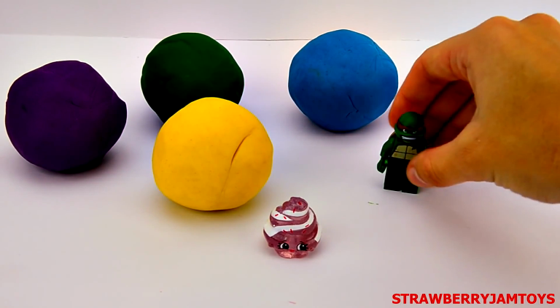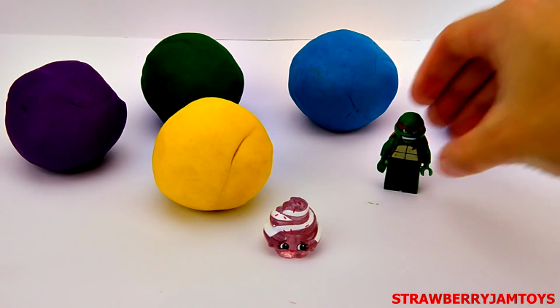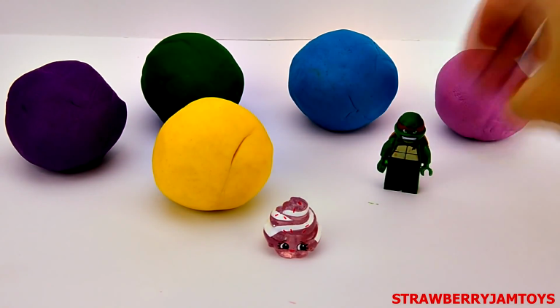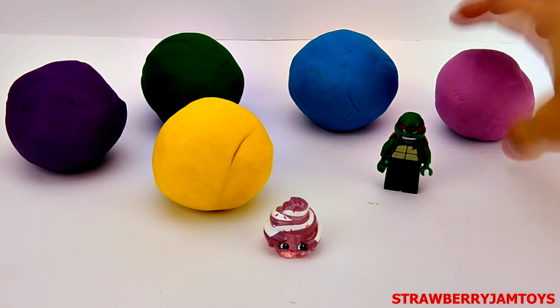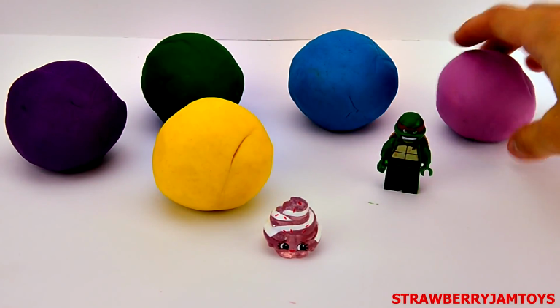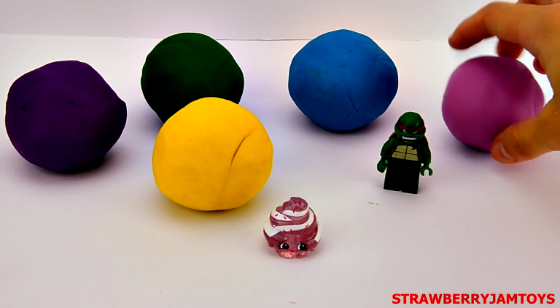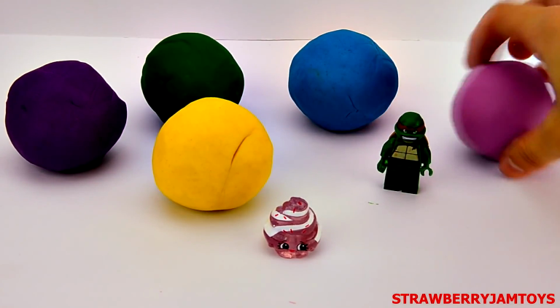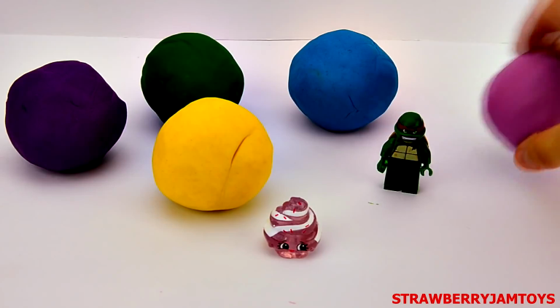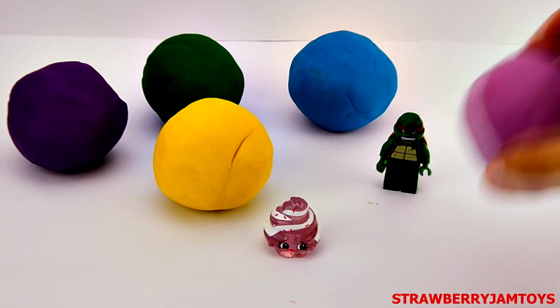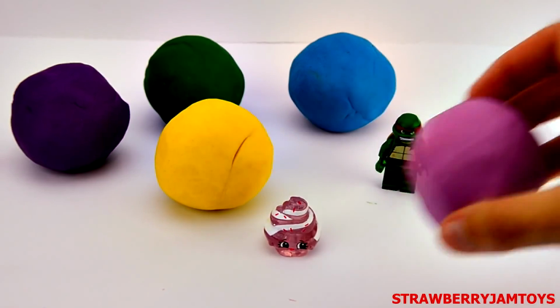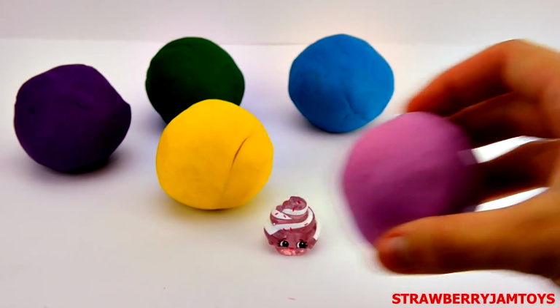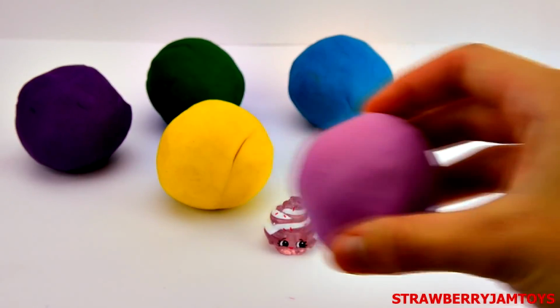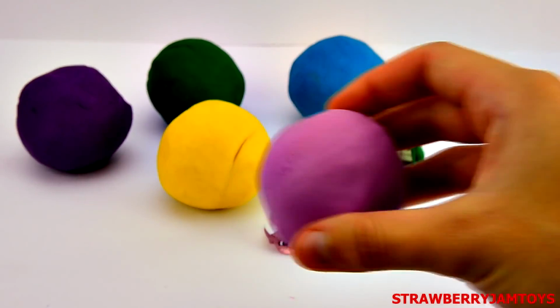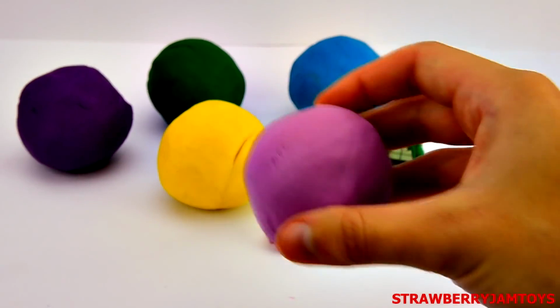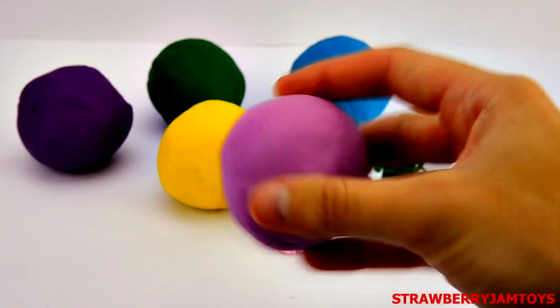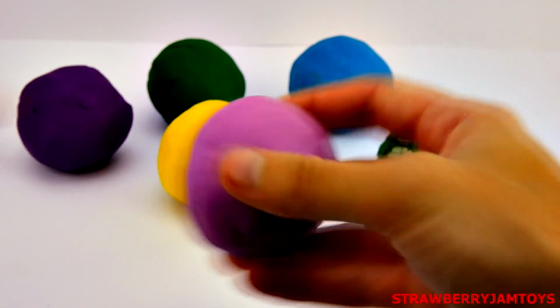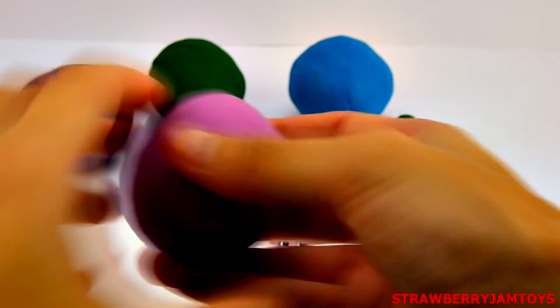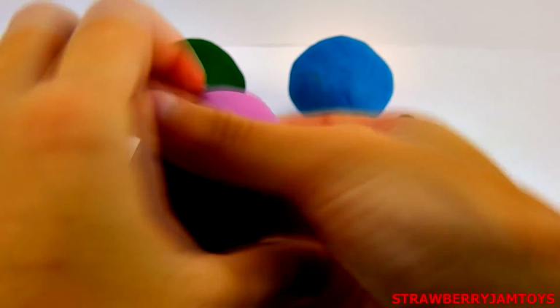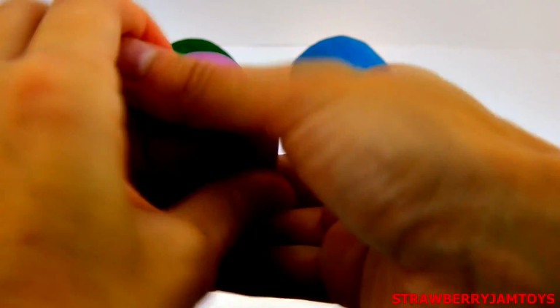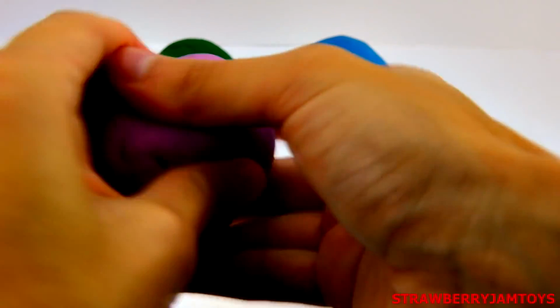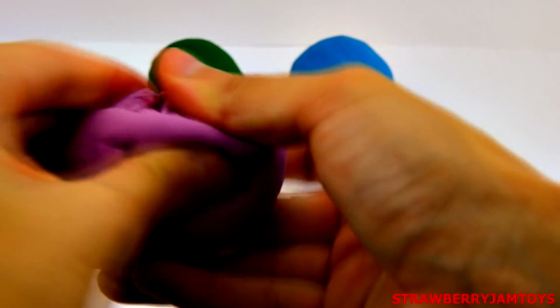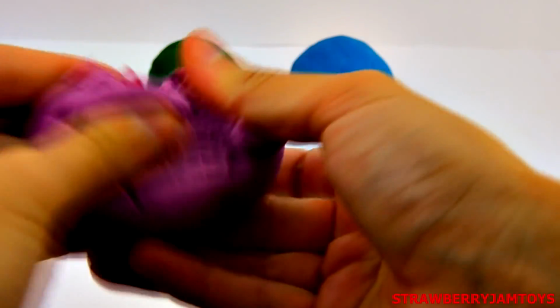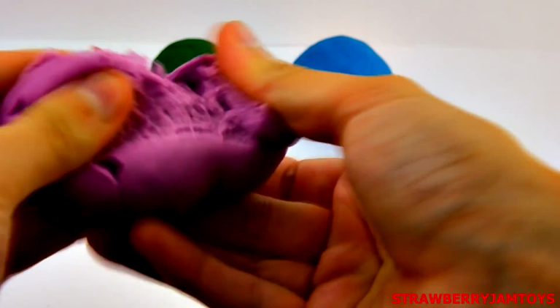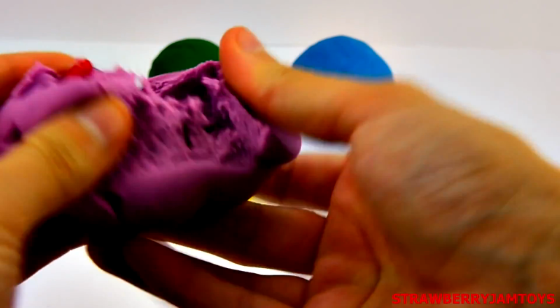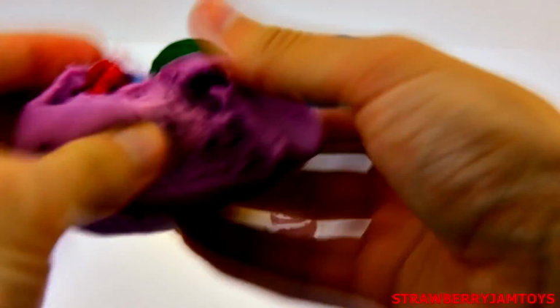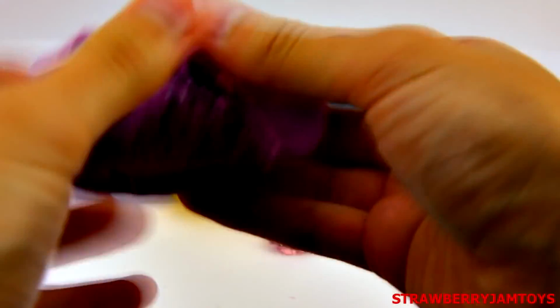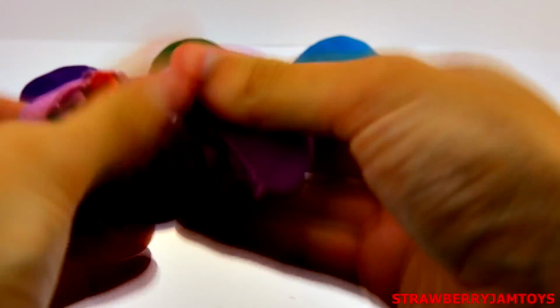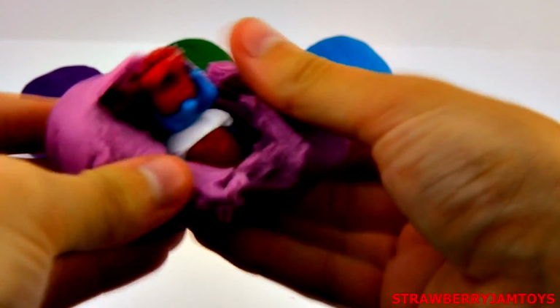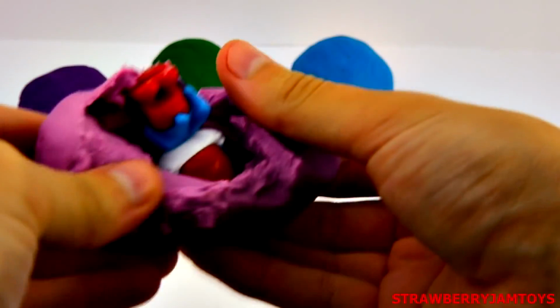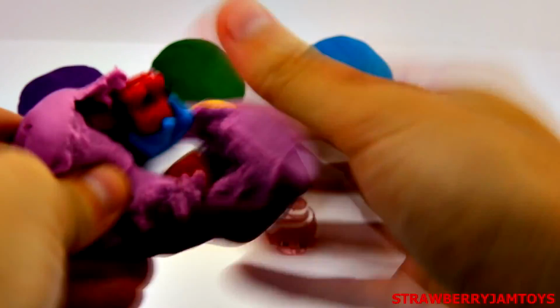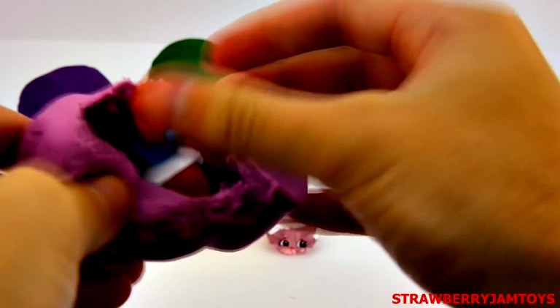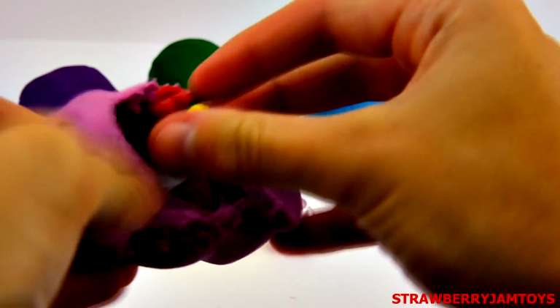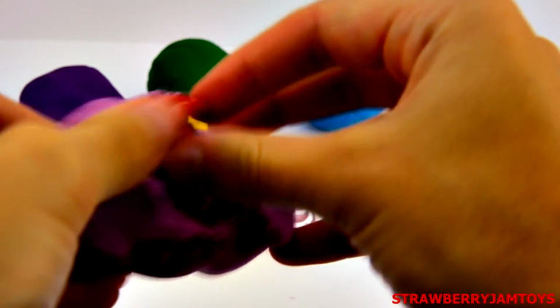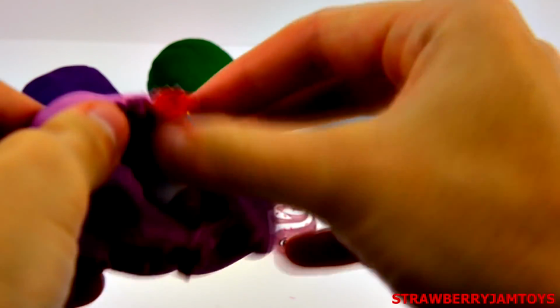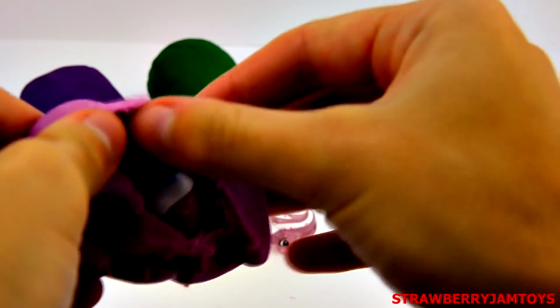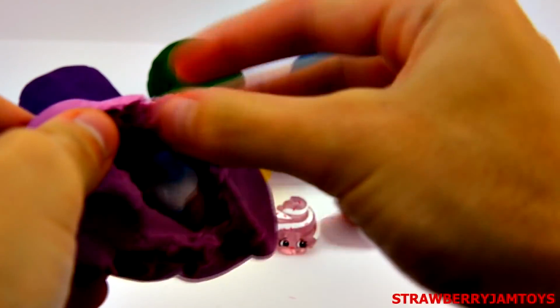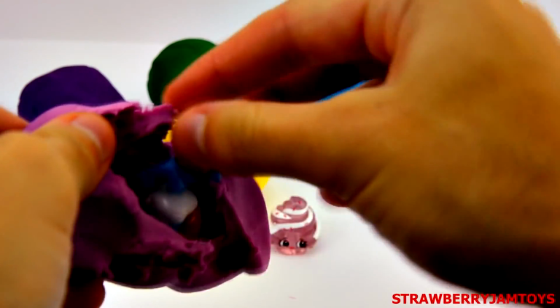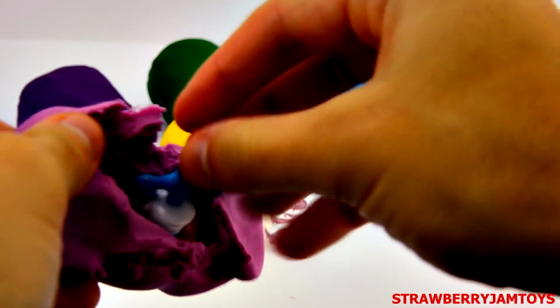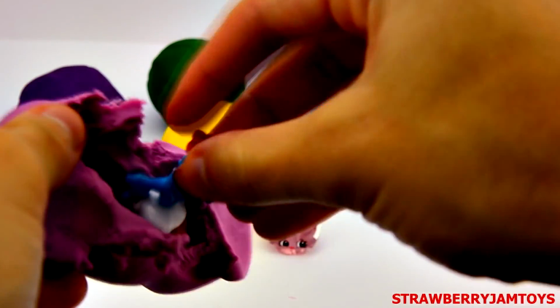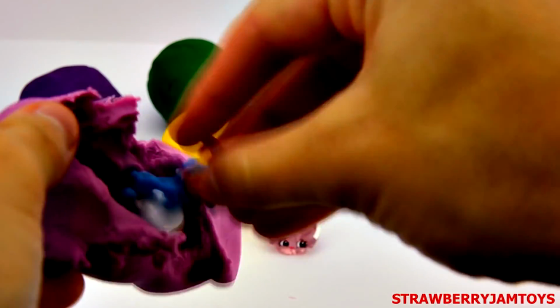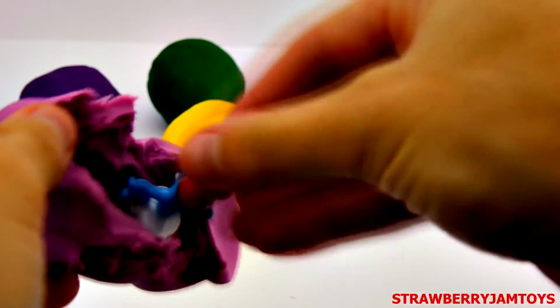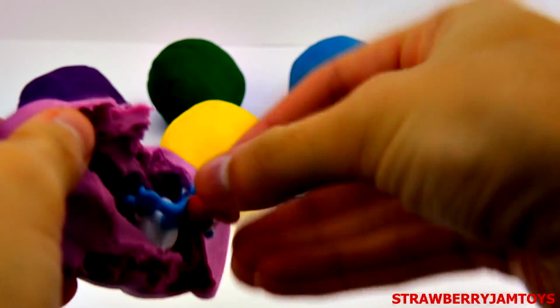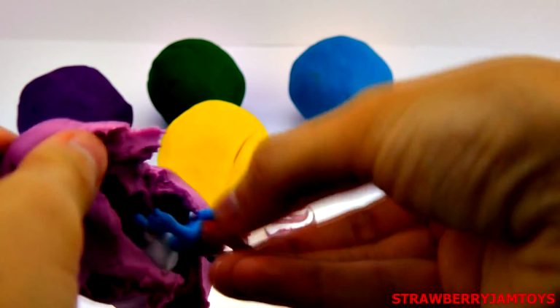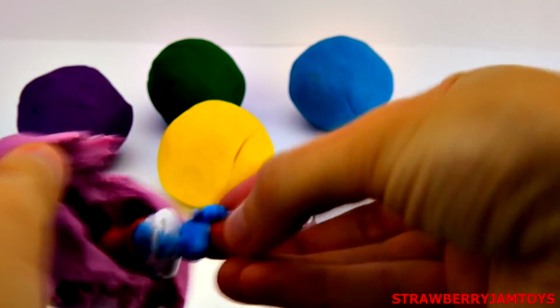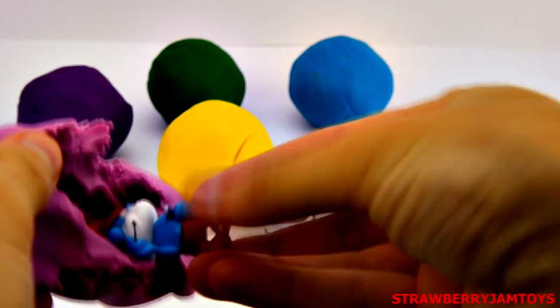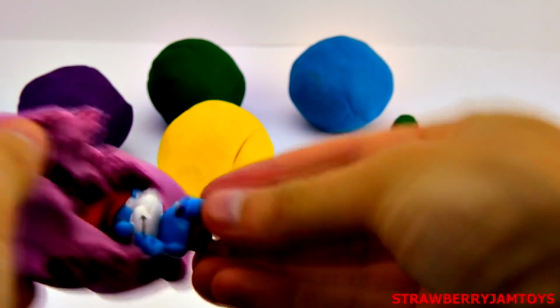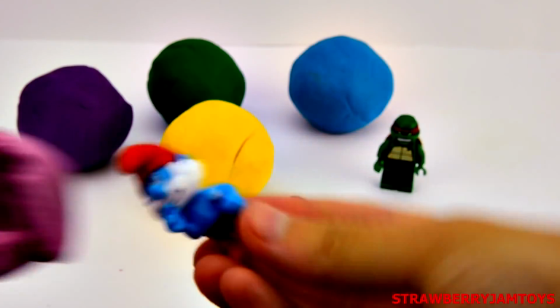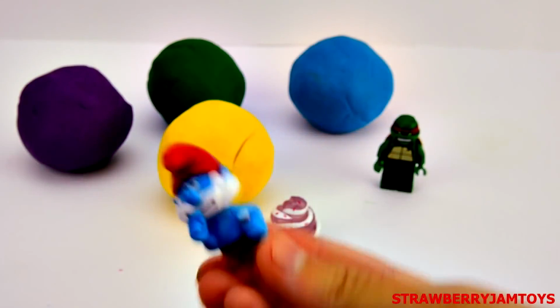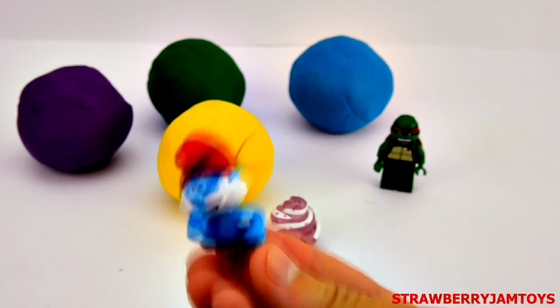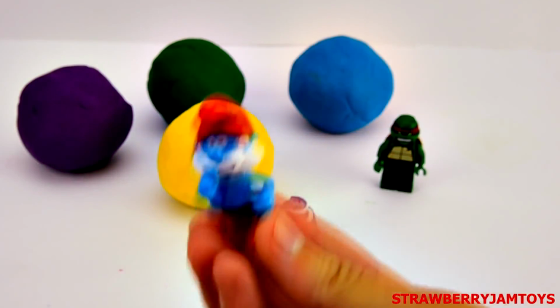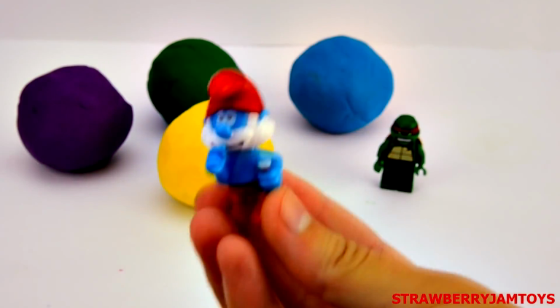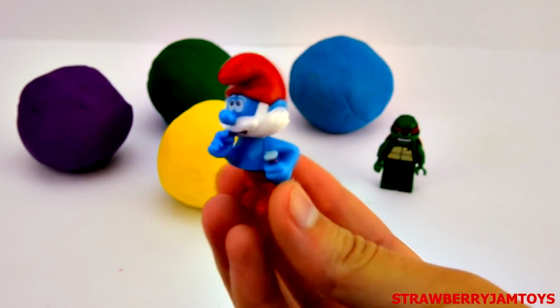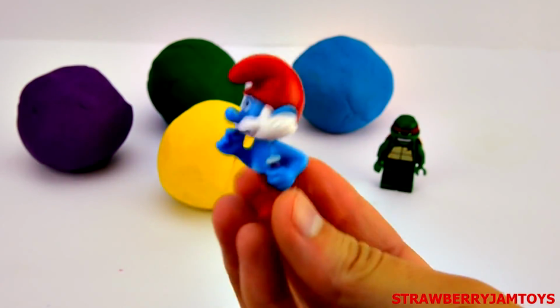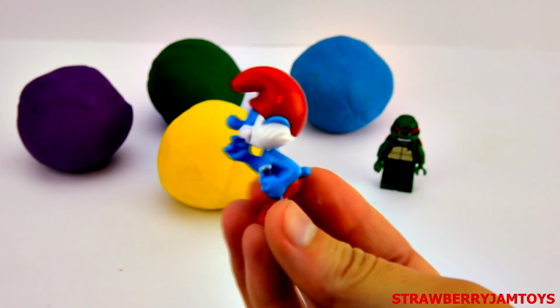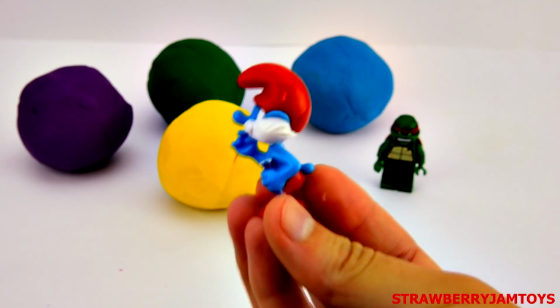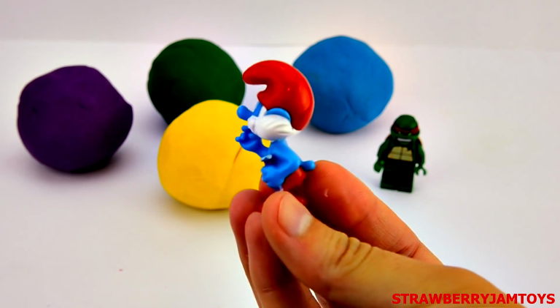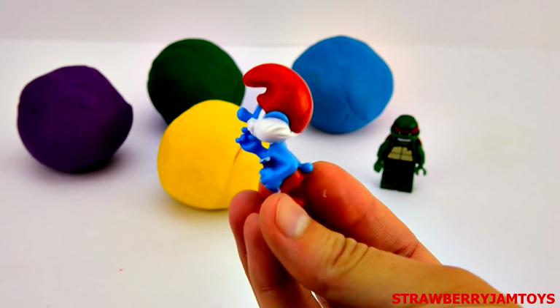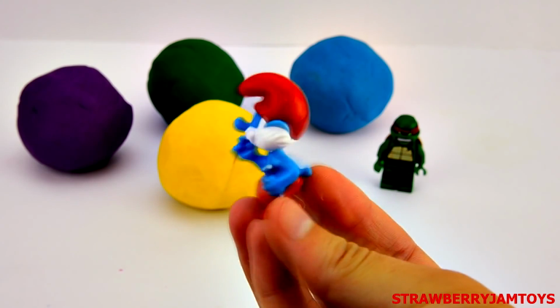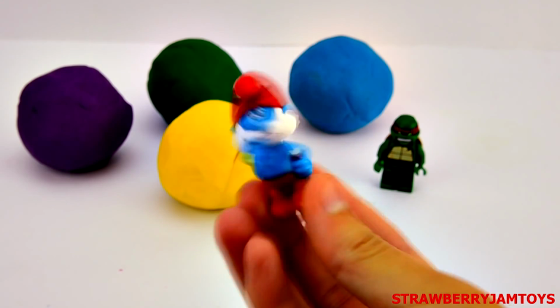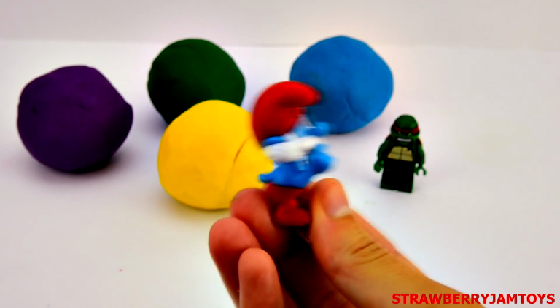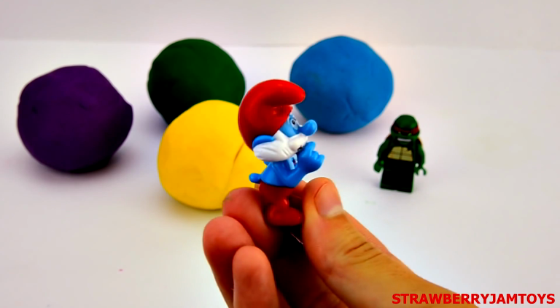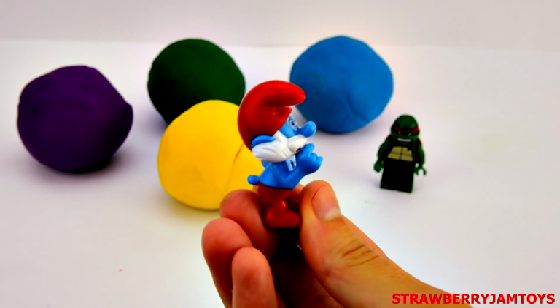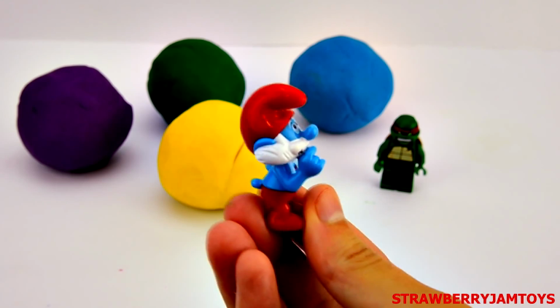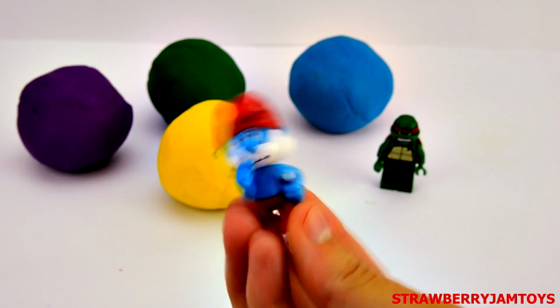Next up, we have a purple surprise egg. It's Papa Smurf.